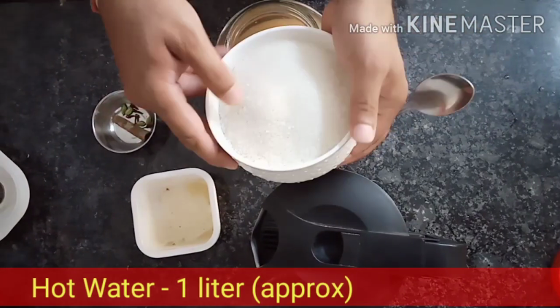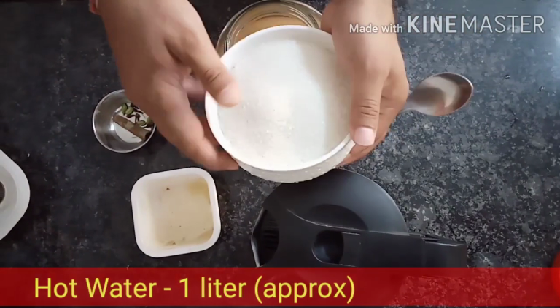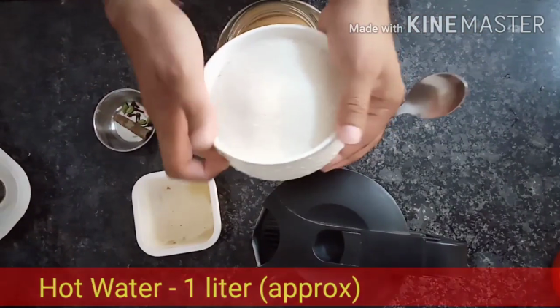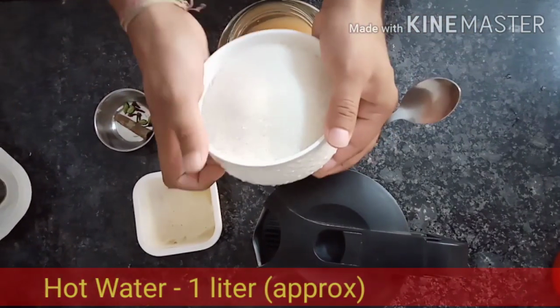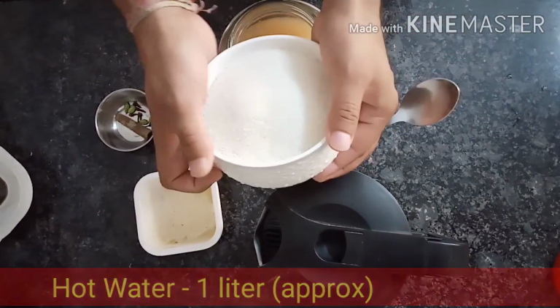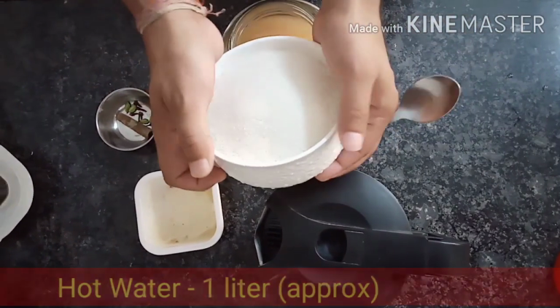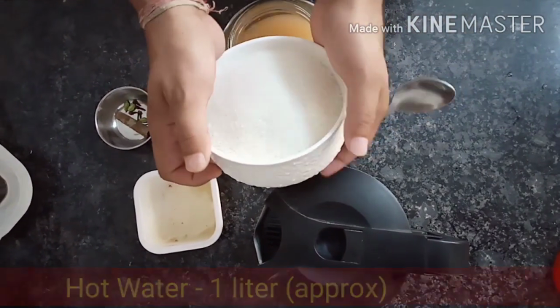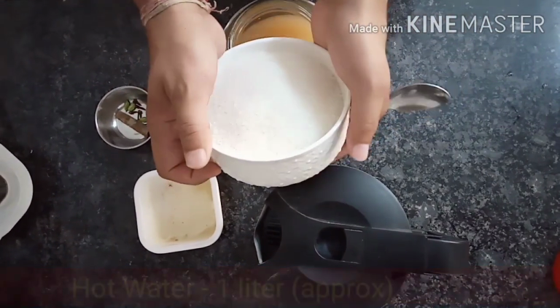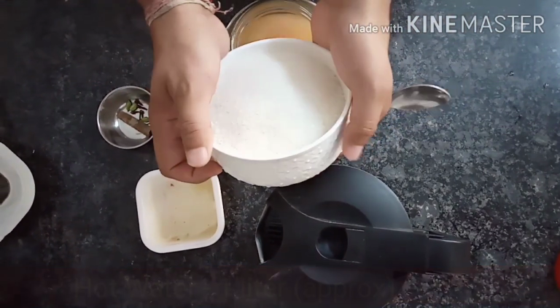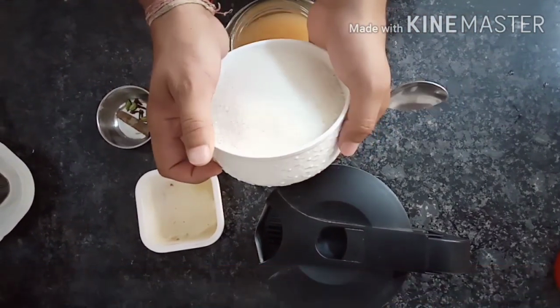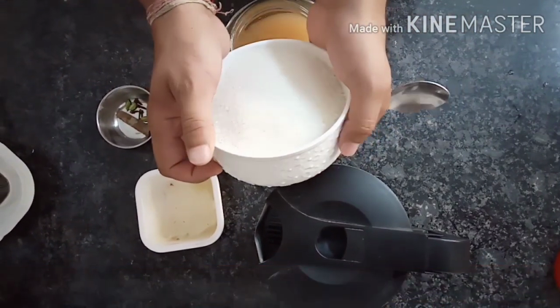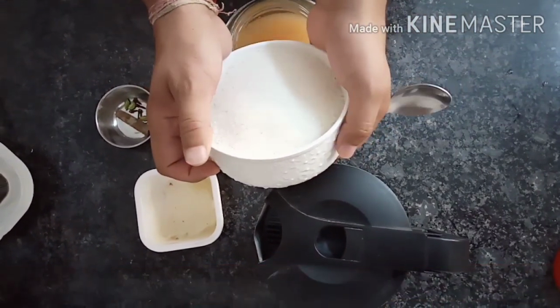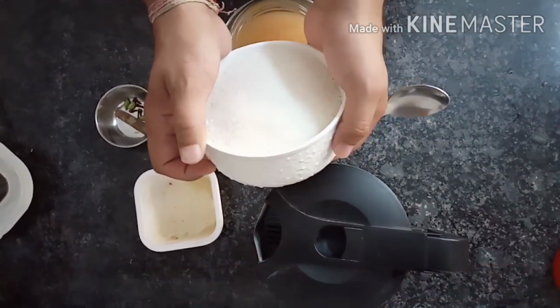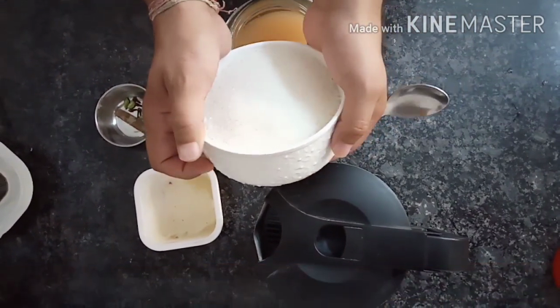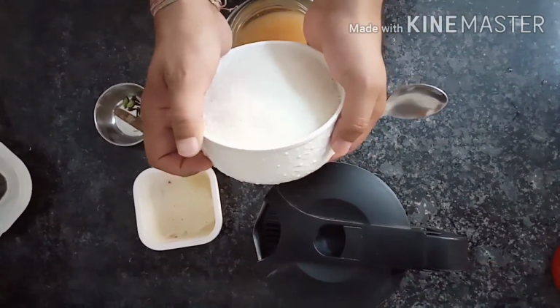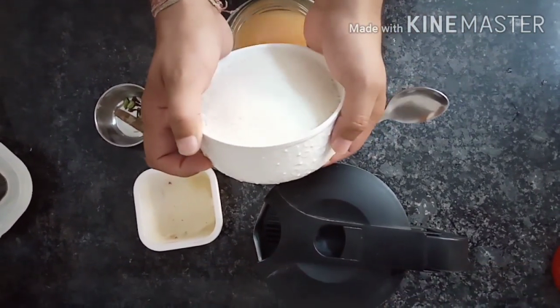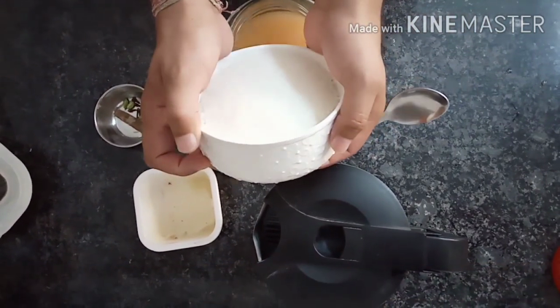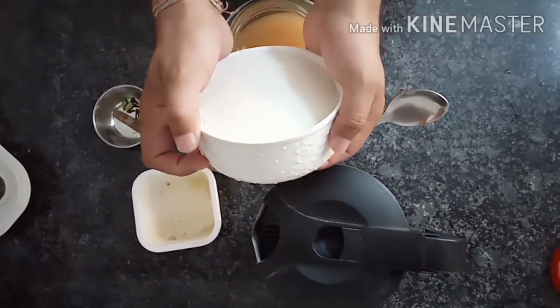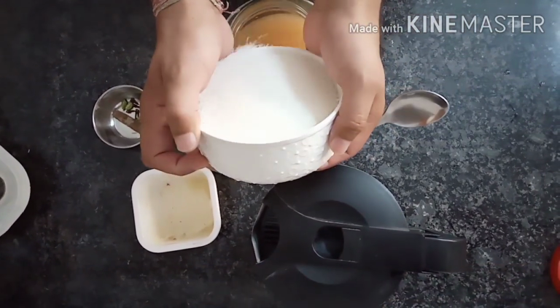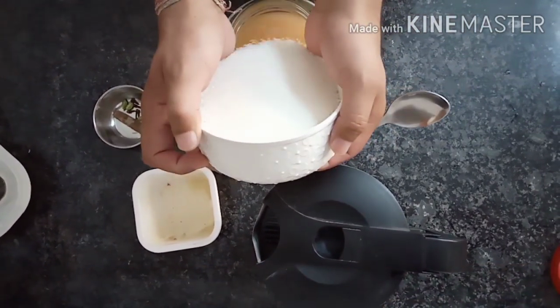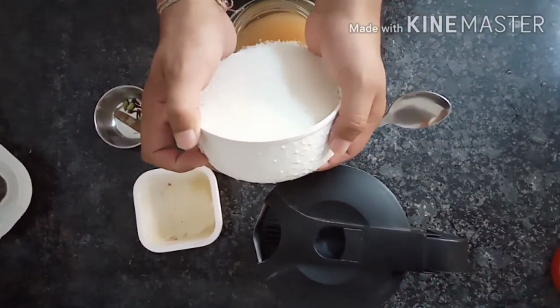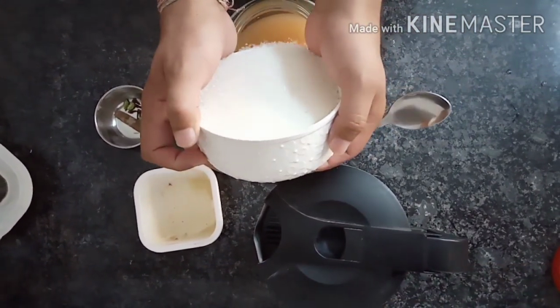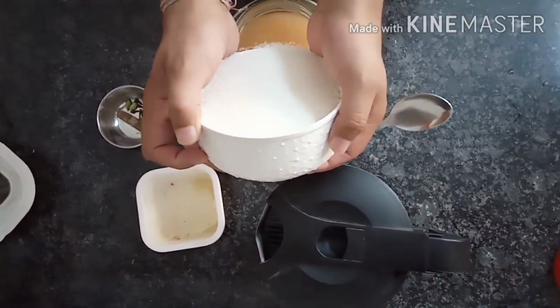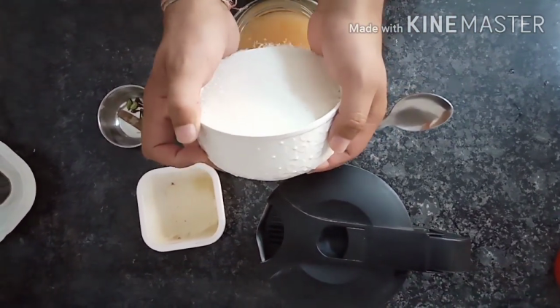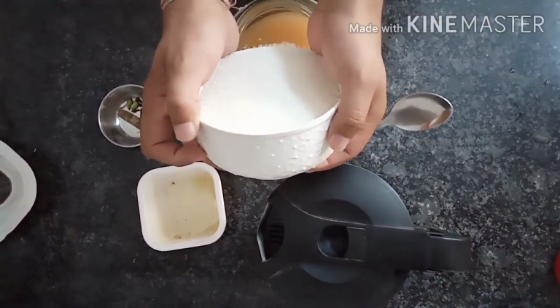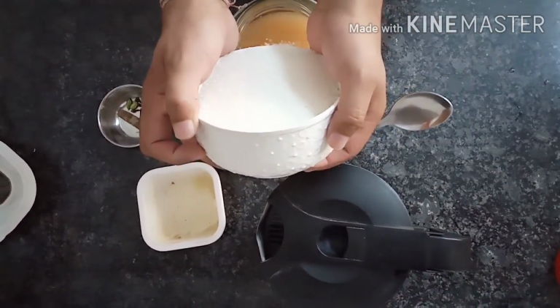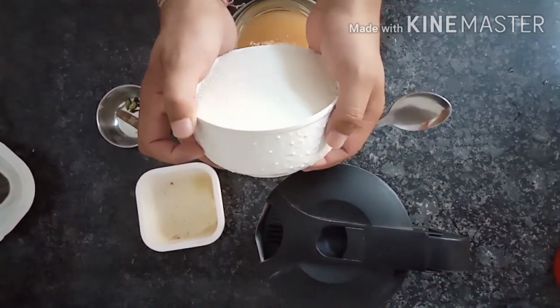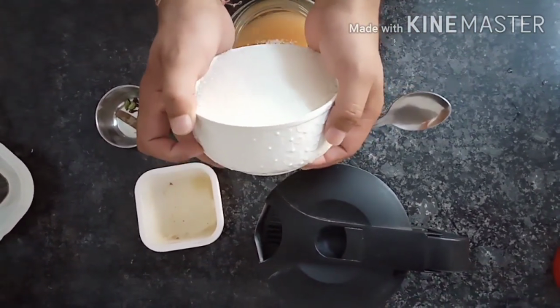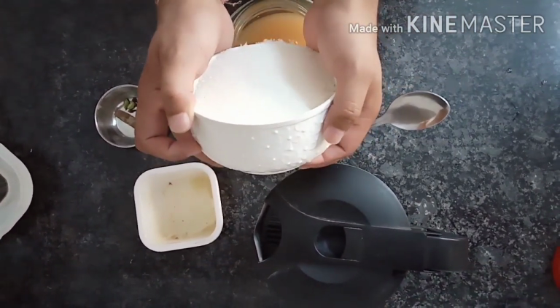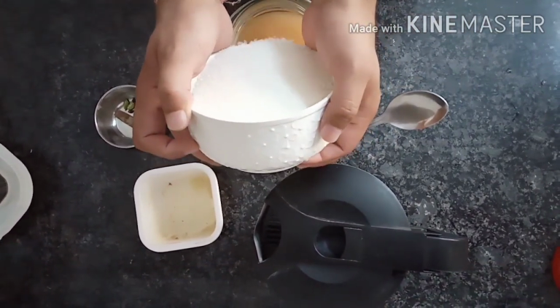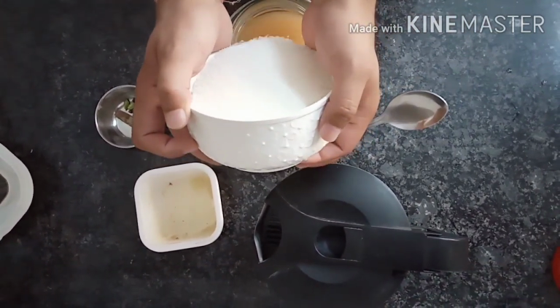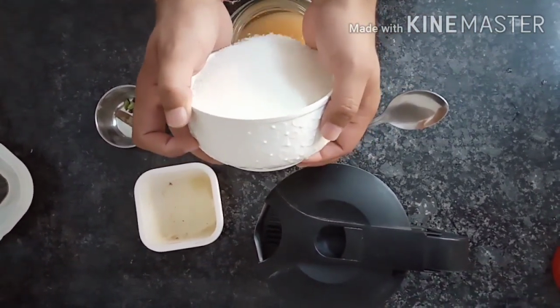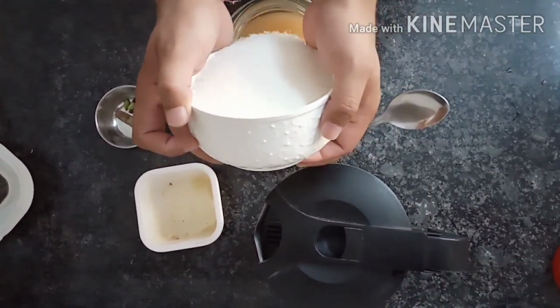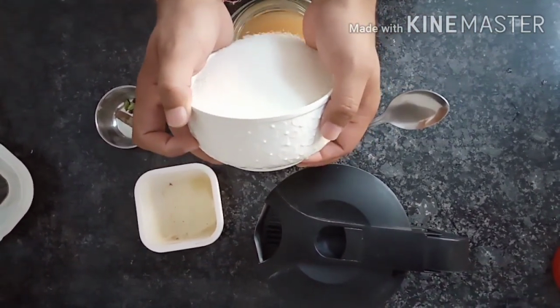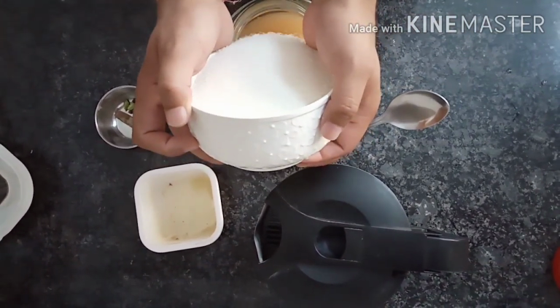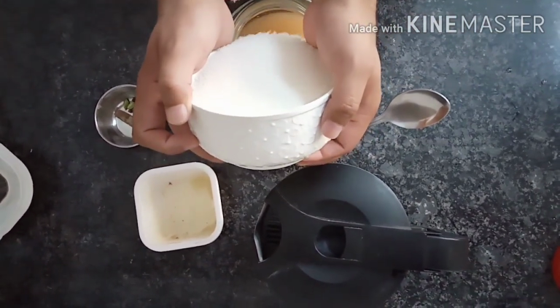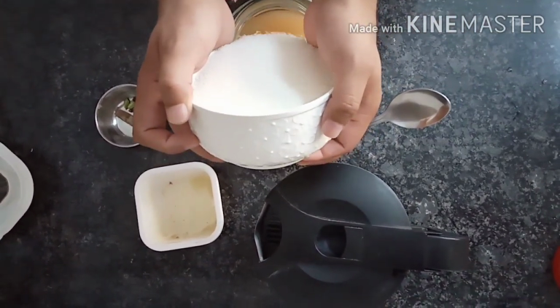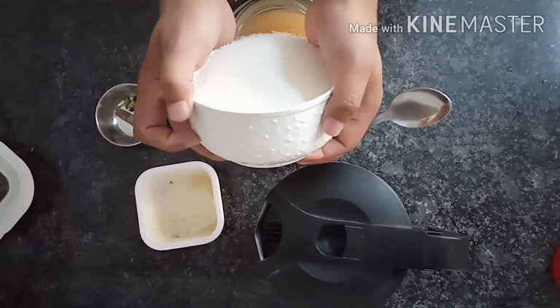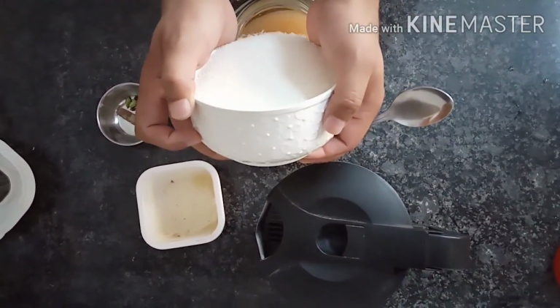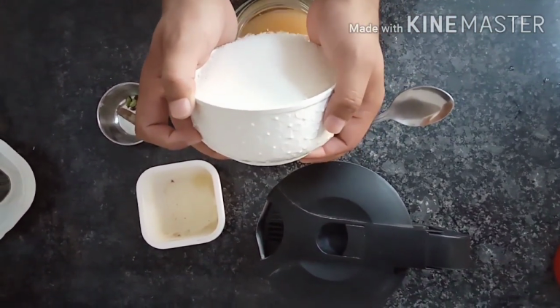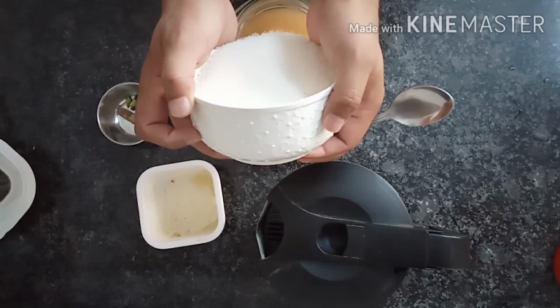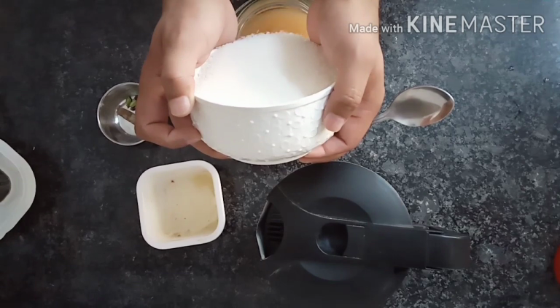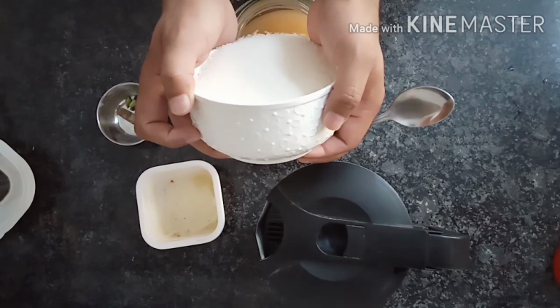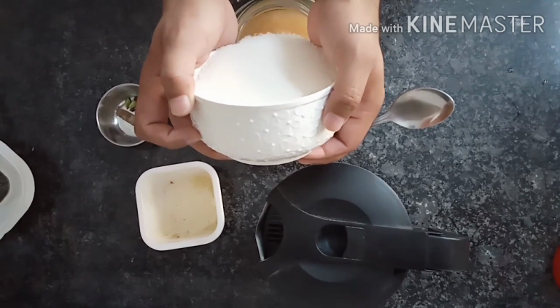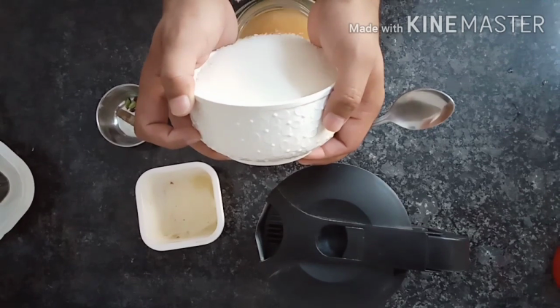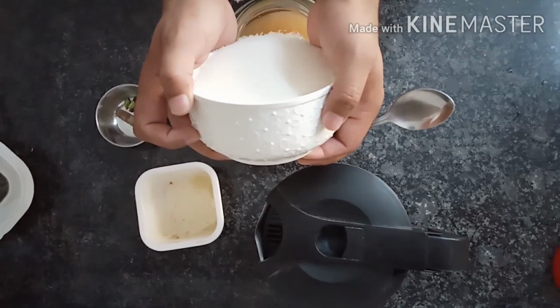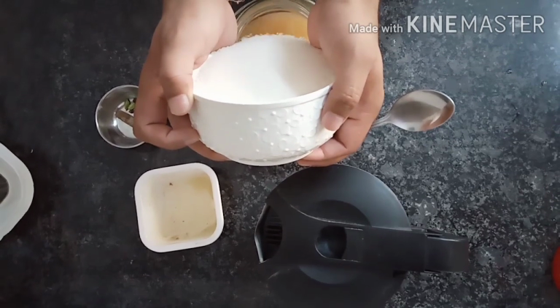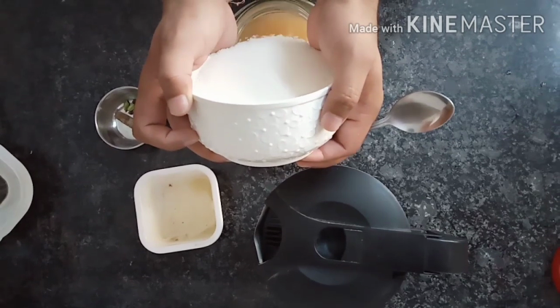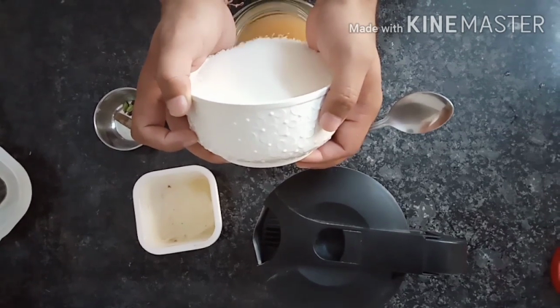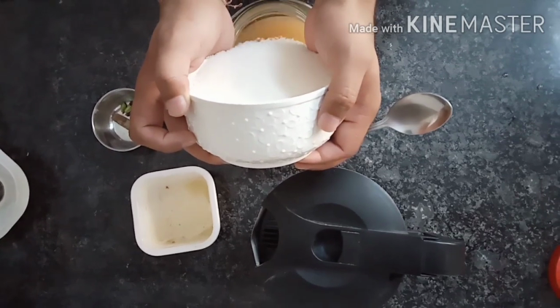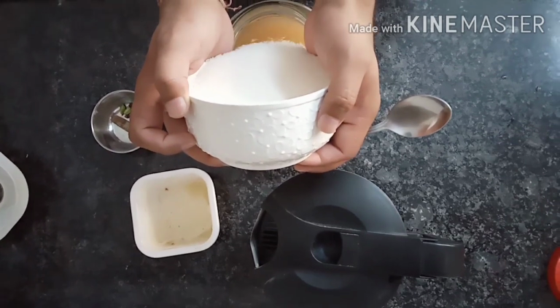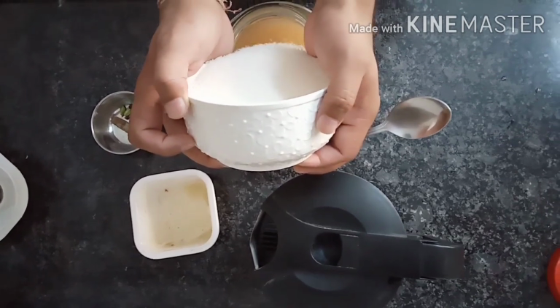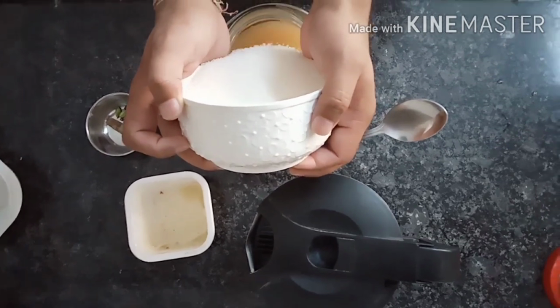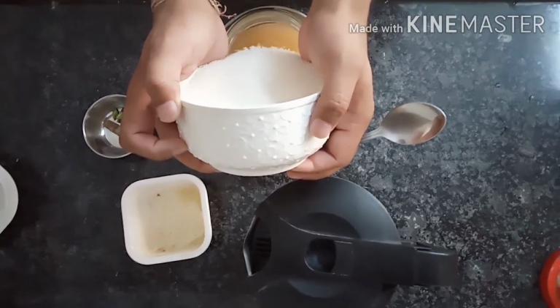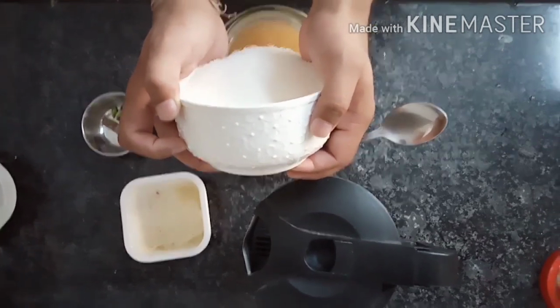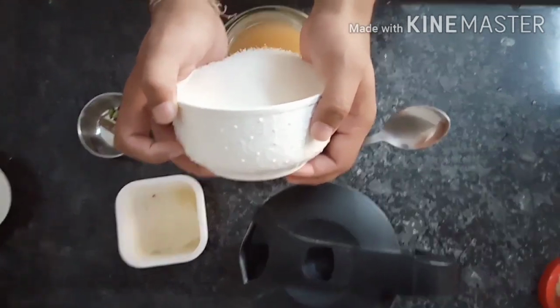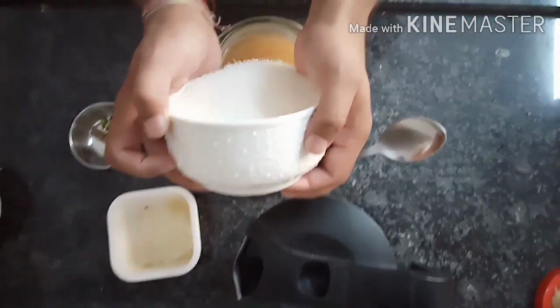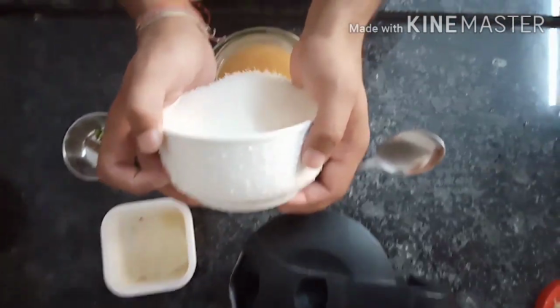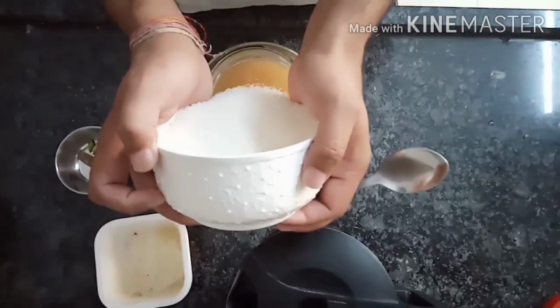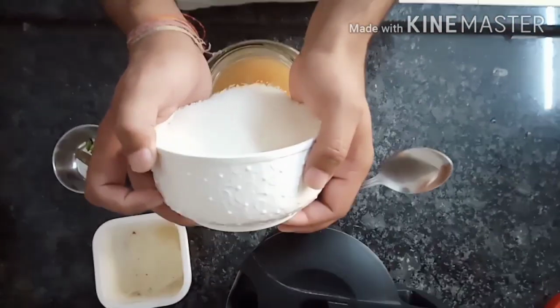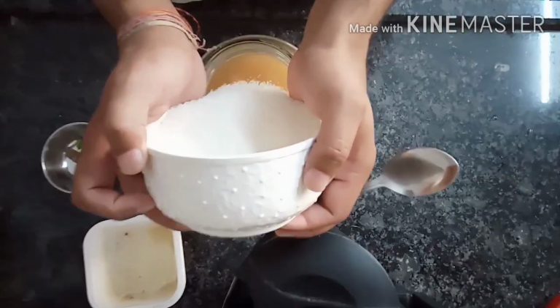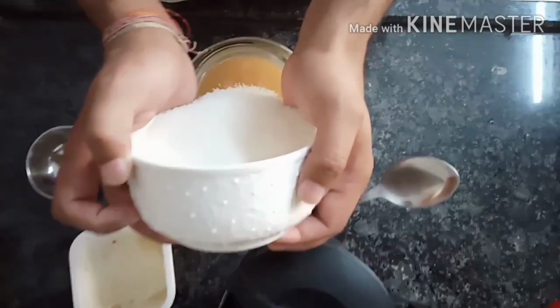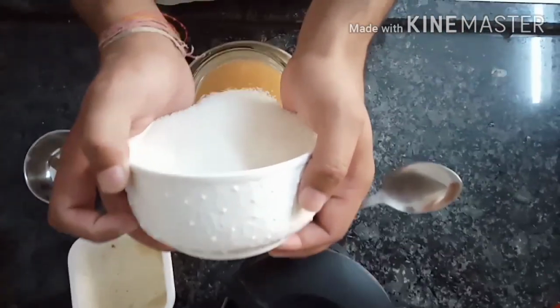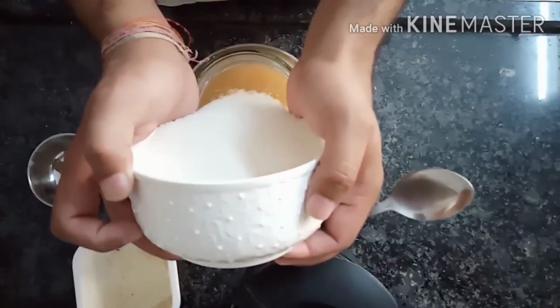This is why we are going to add sugar first. We will add sugar and this sugar will dissolve.